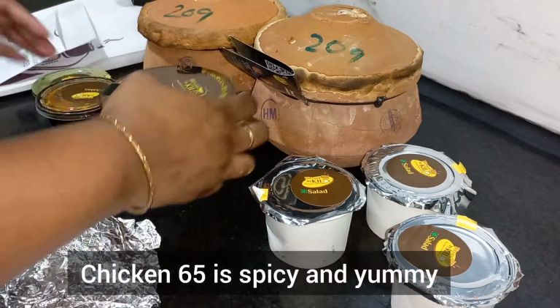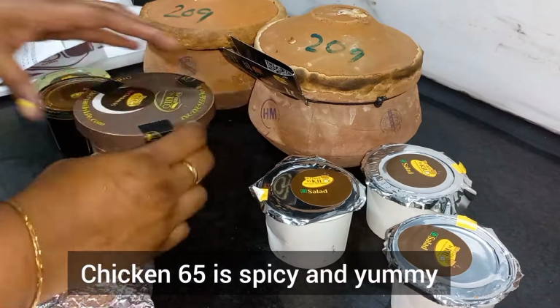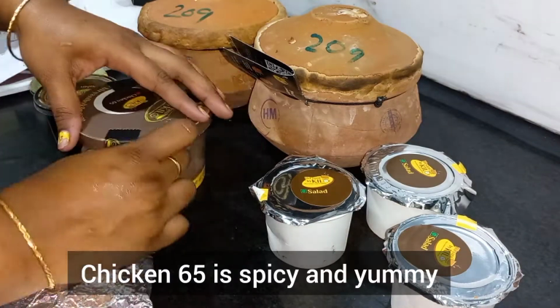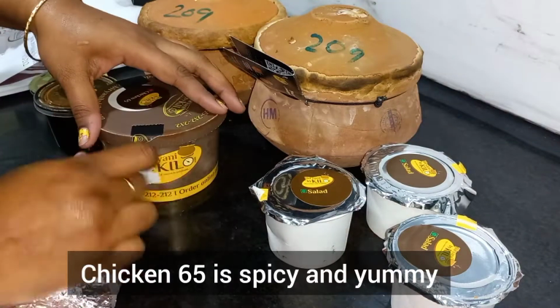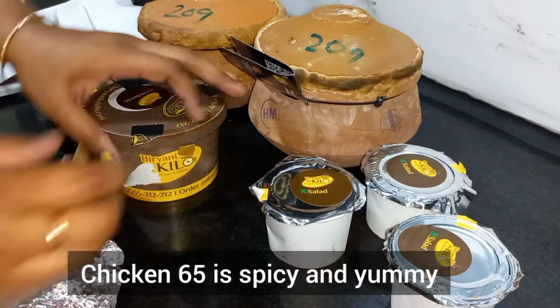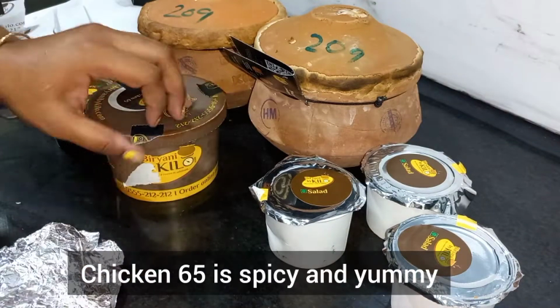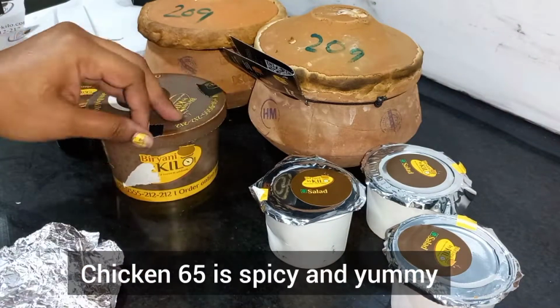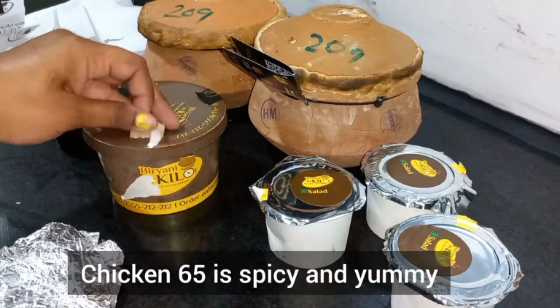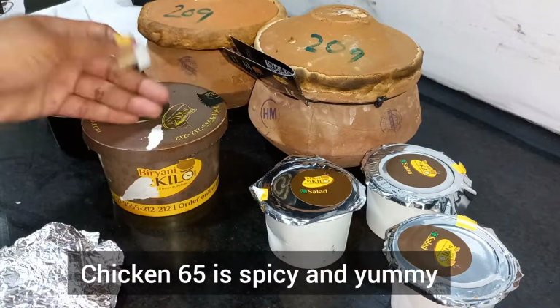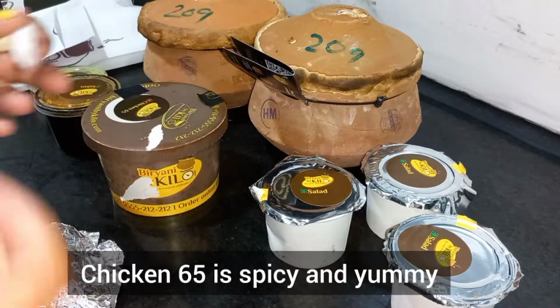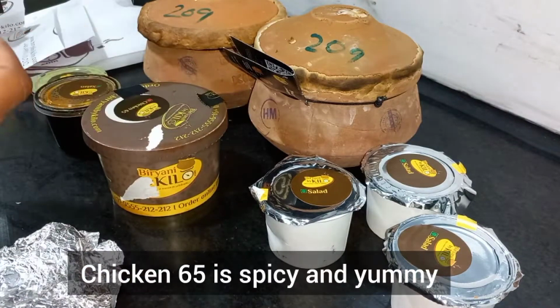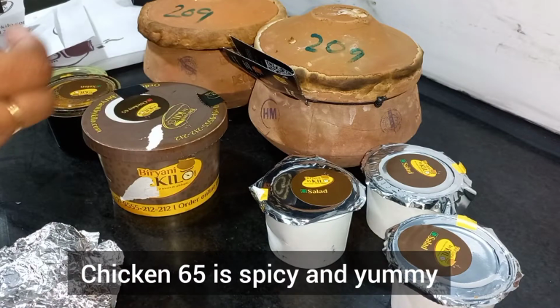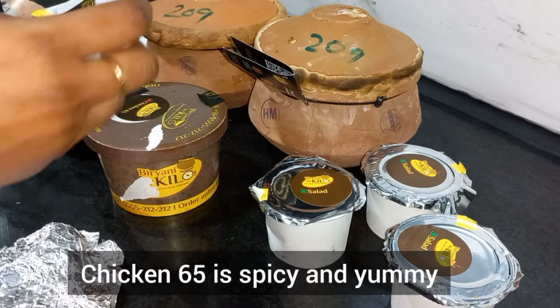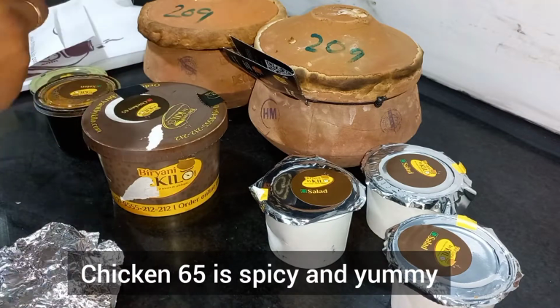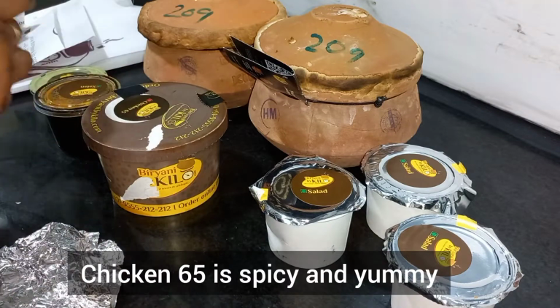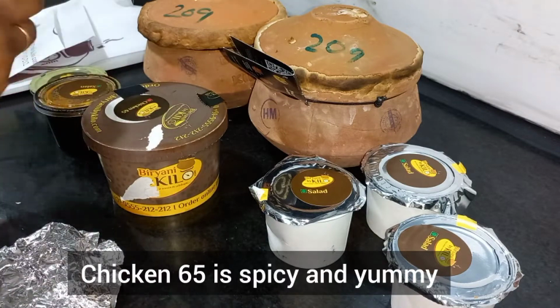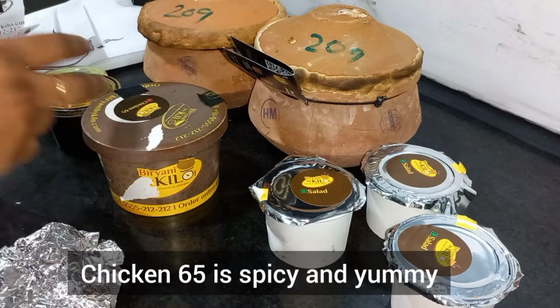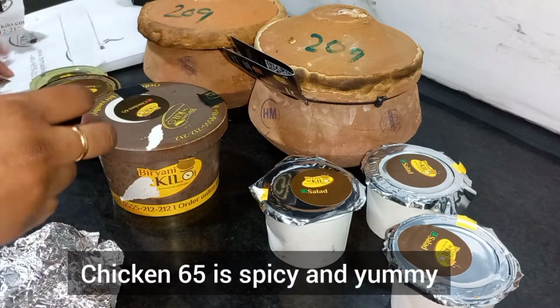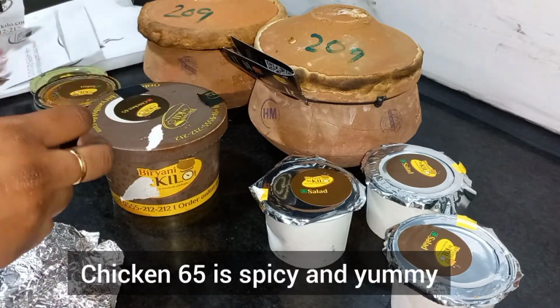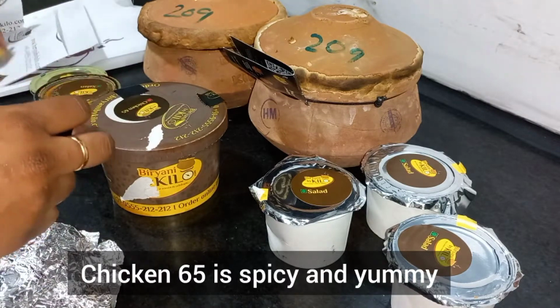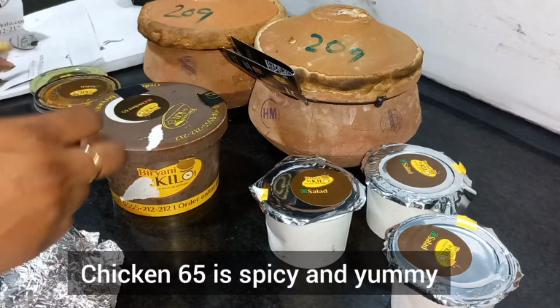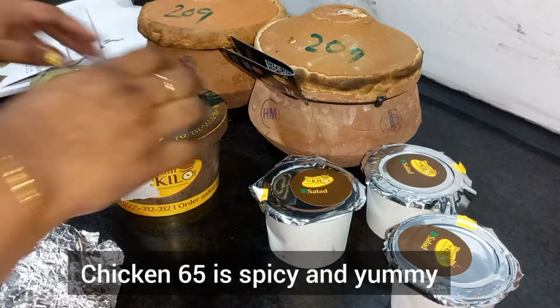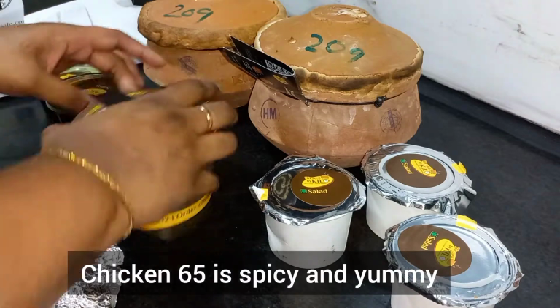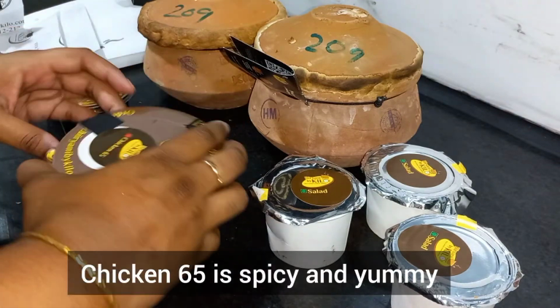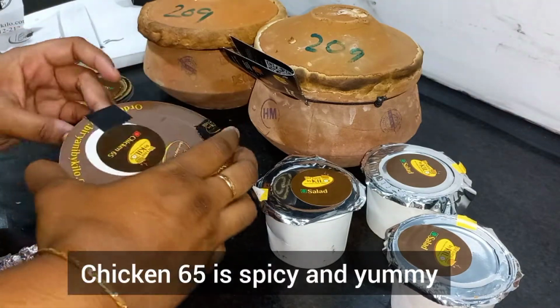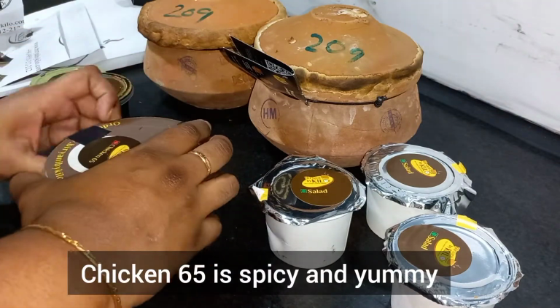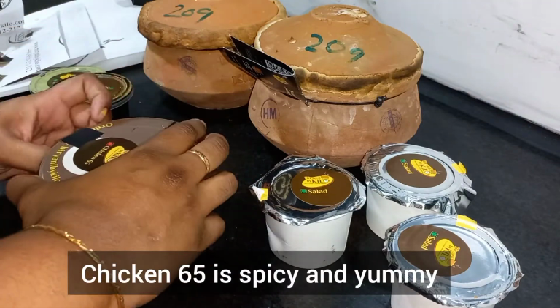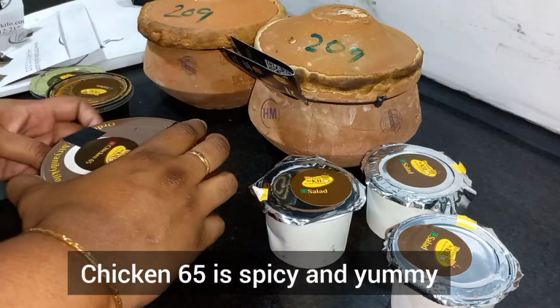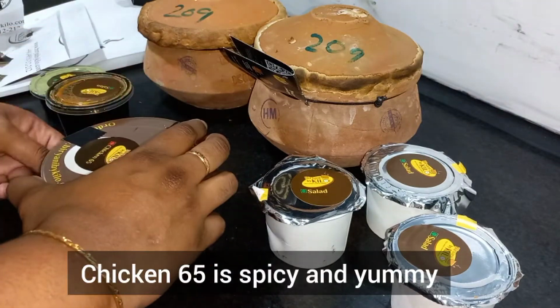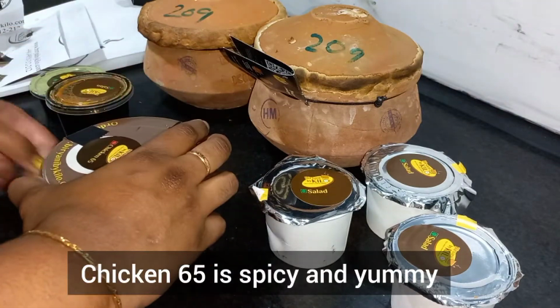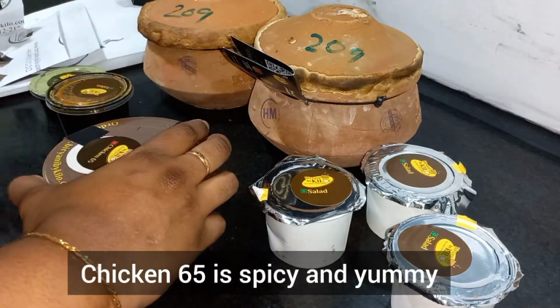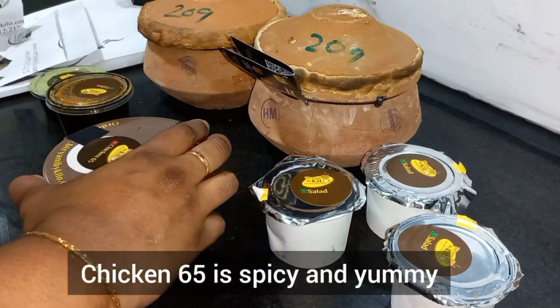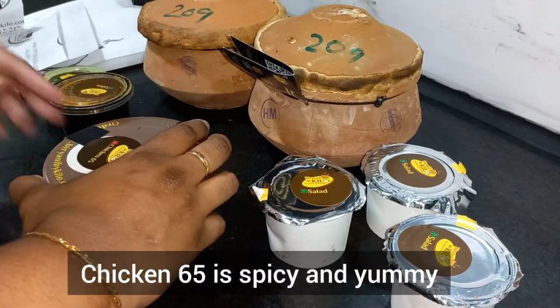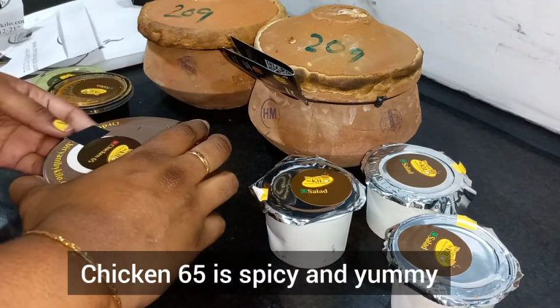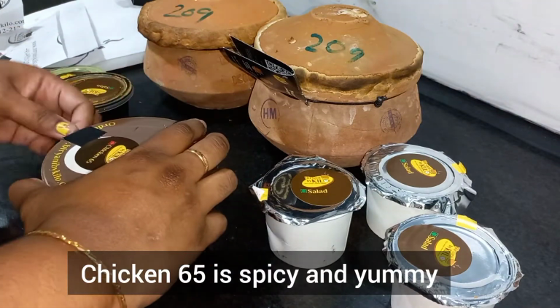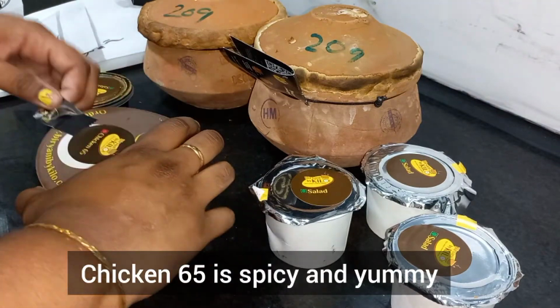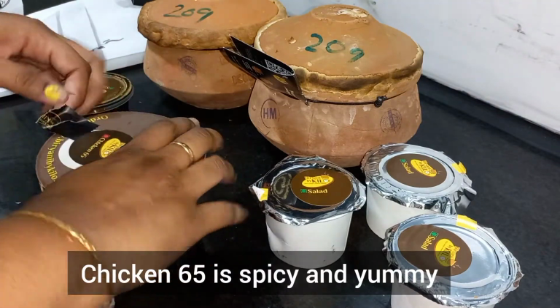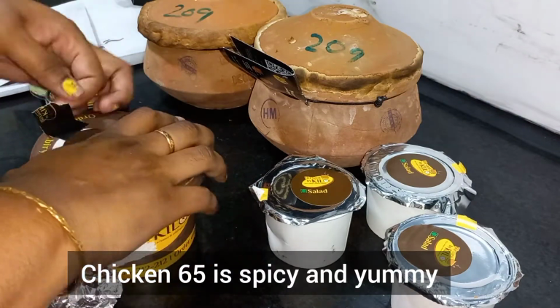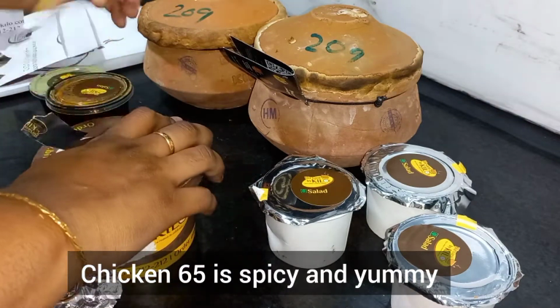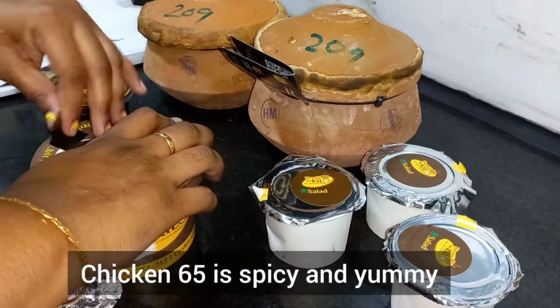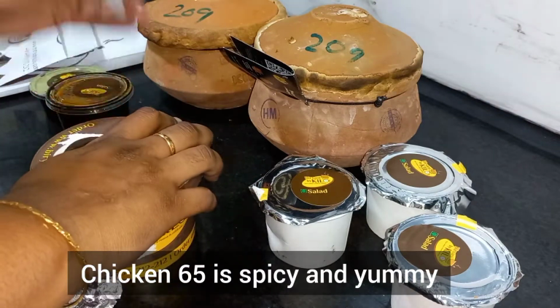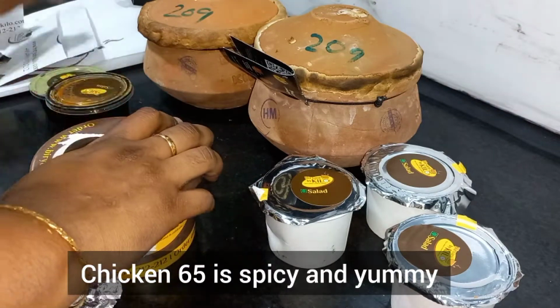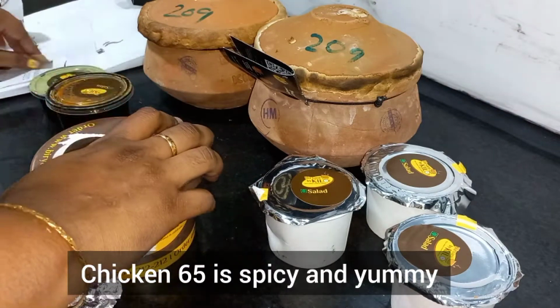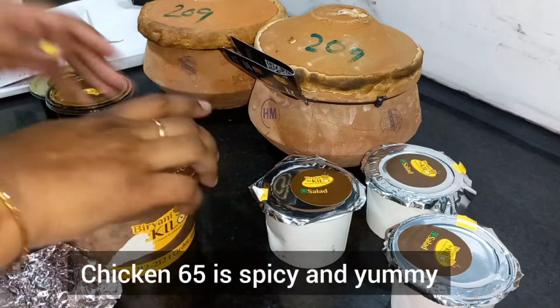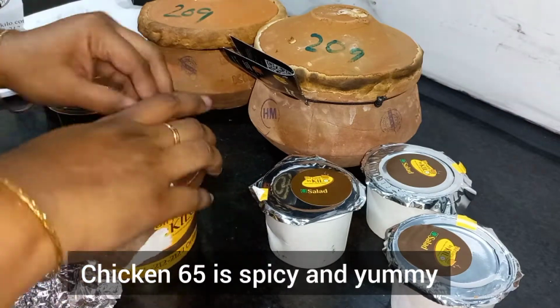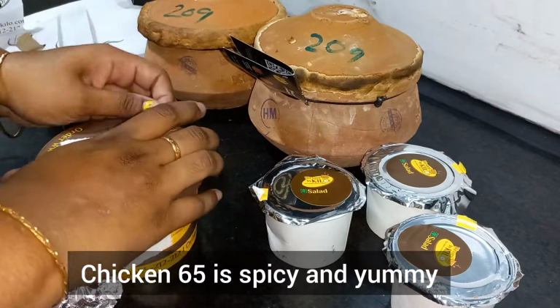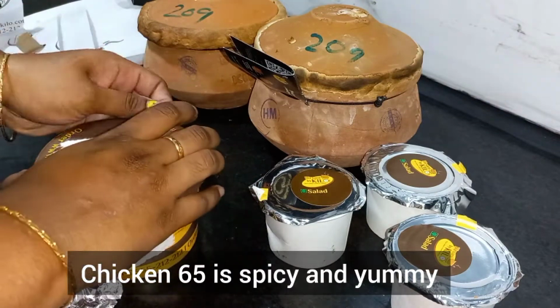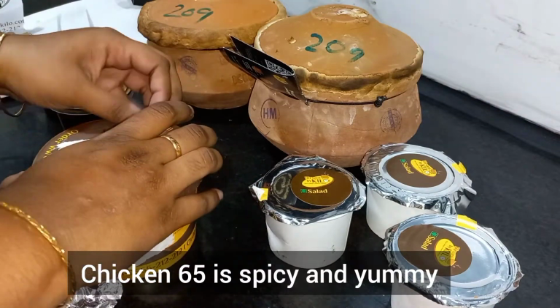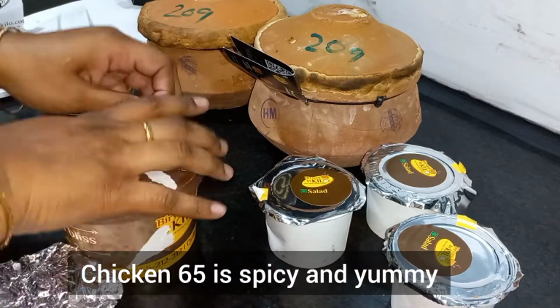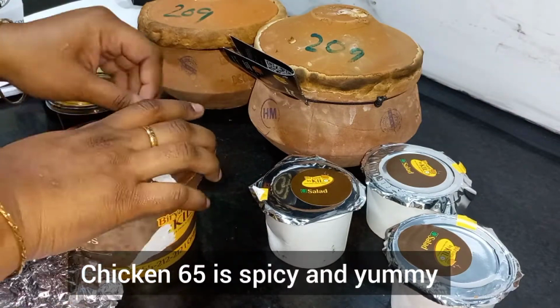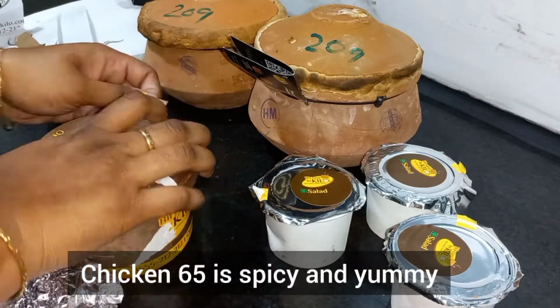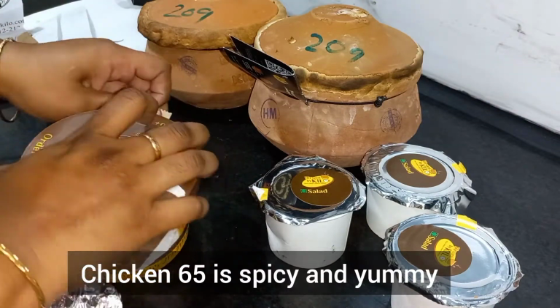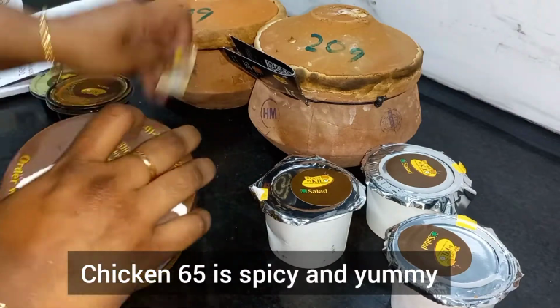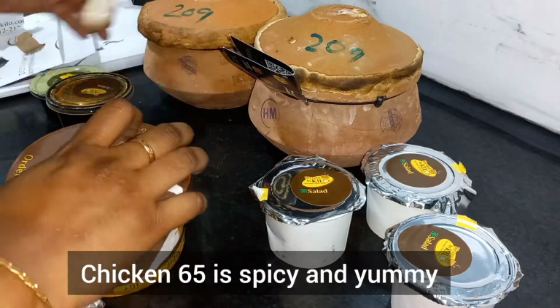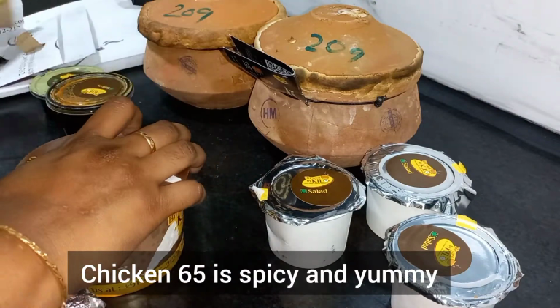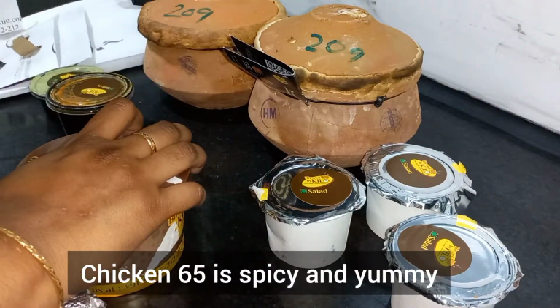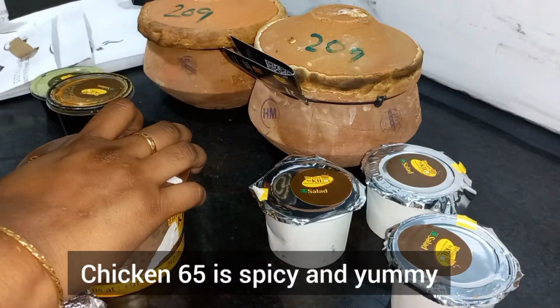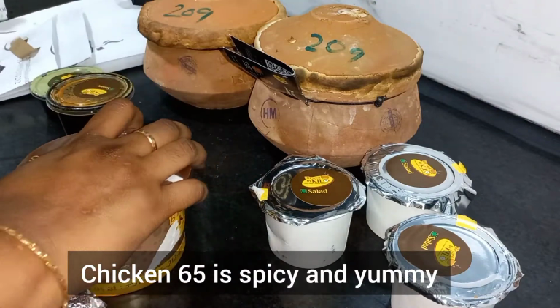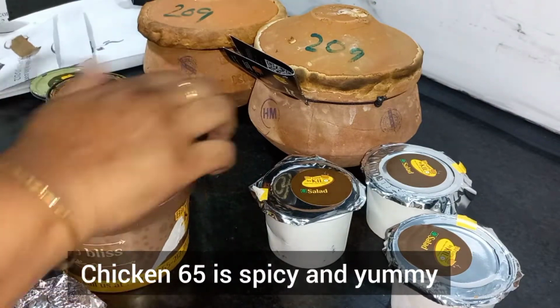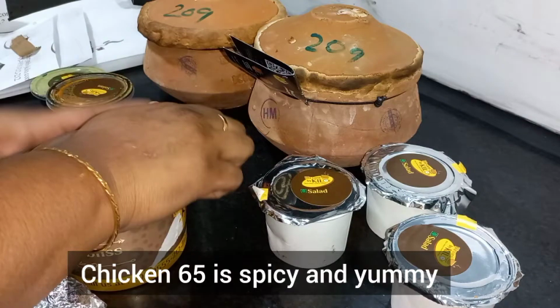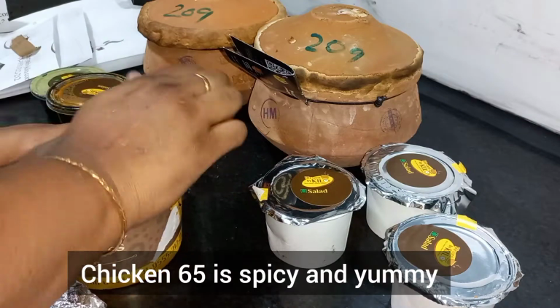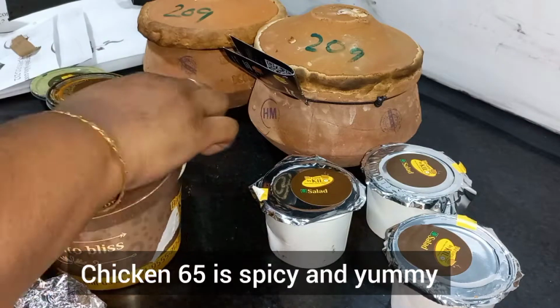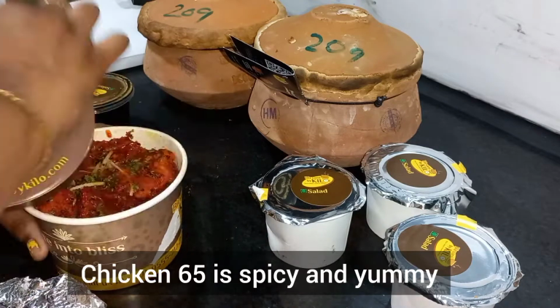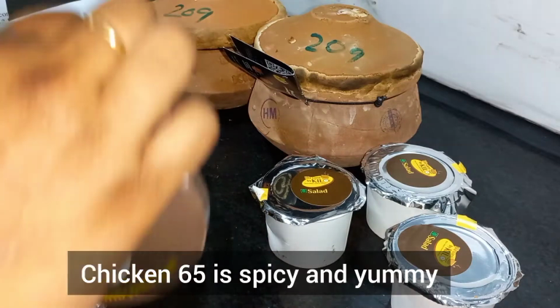The chicken 65 taste is also good. It's spicy.